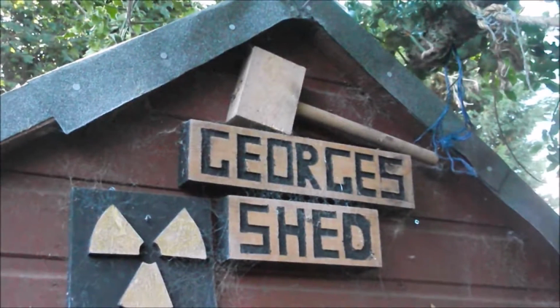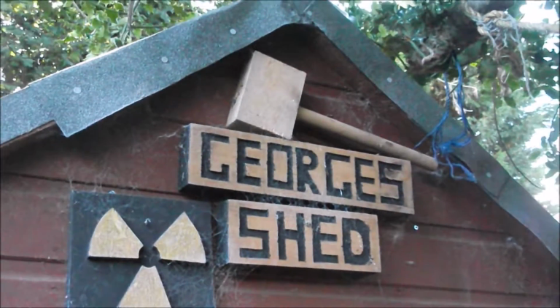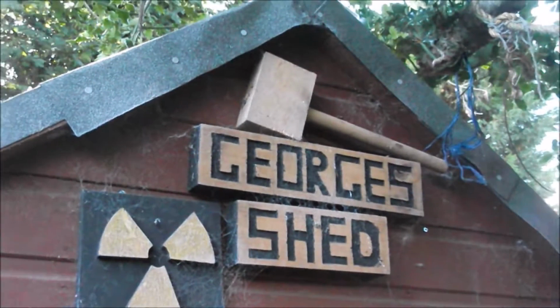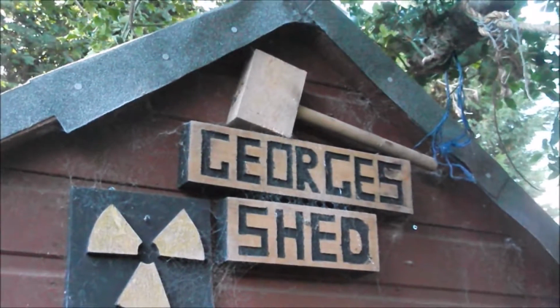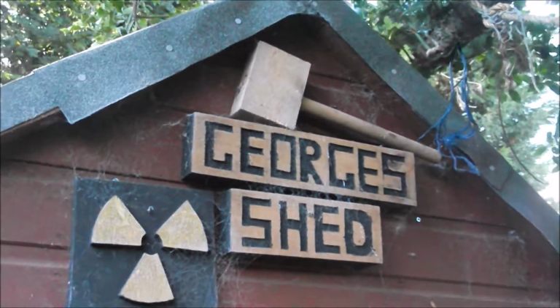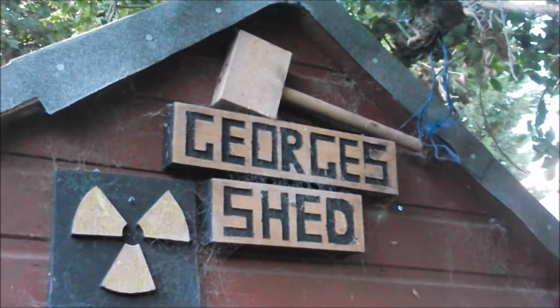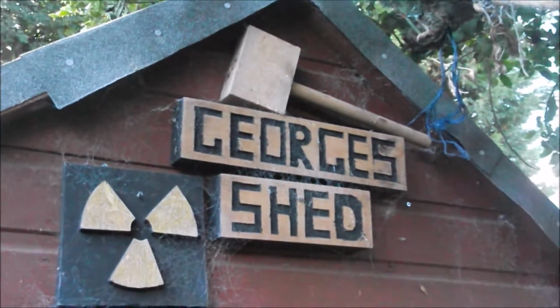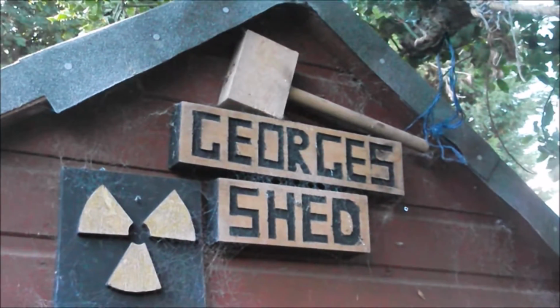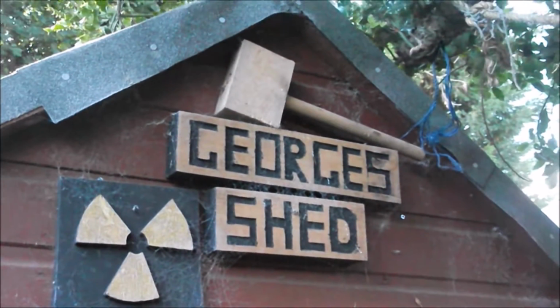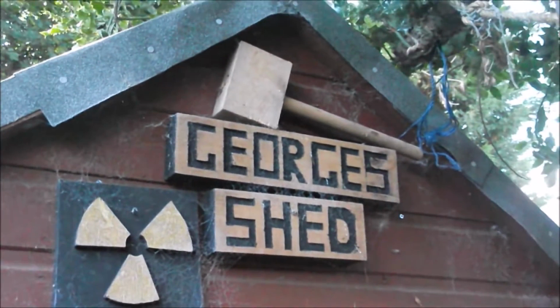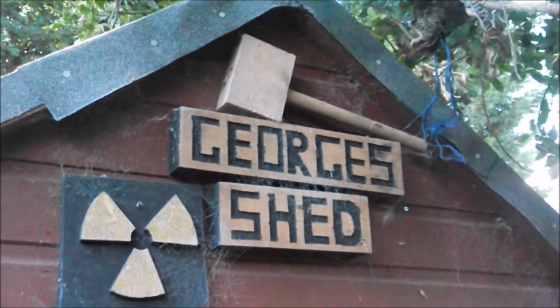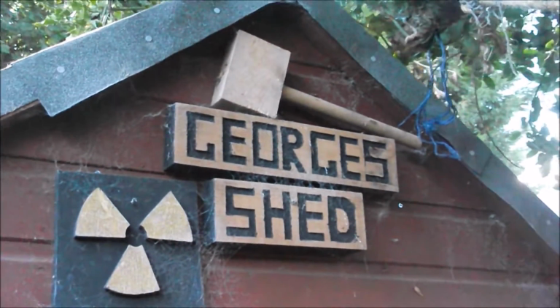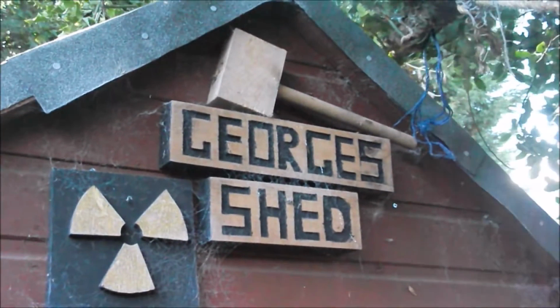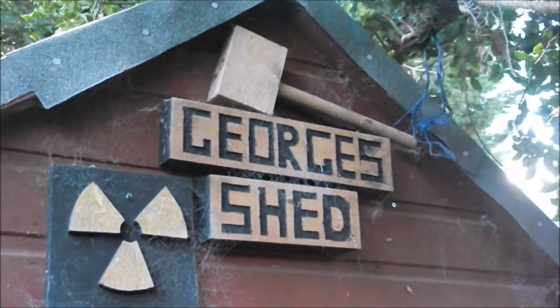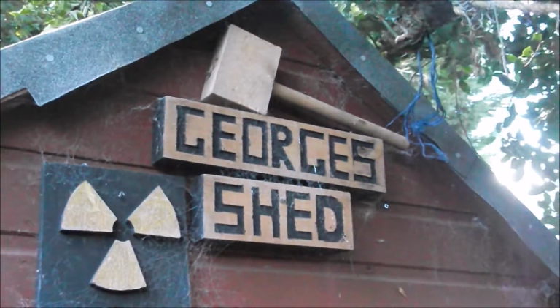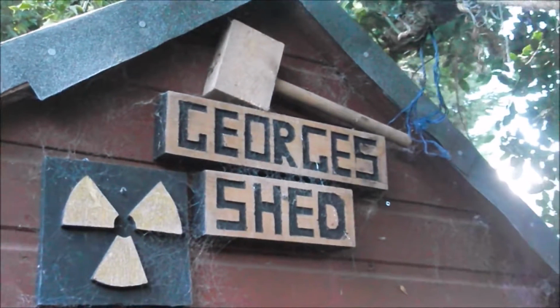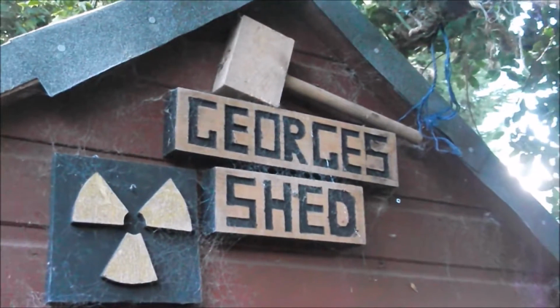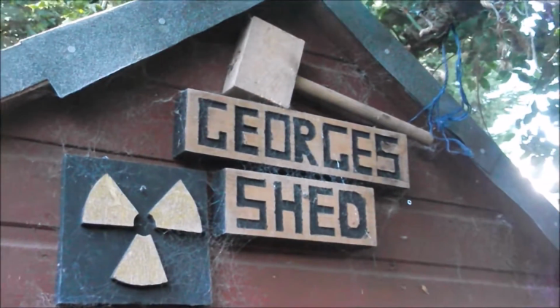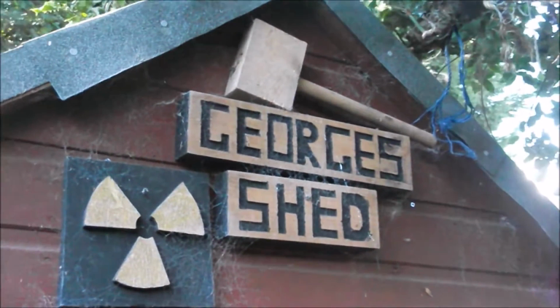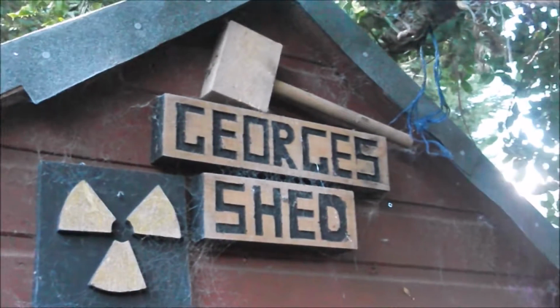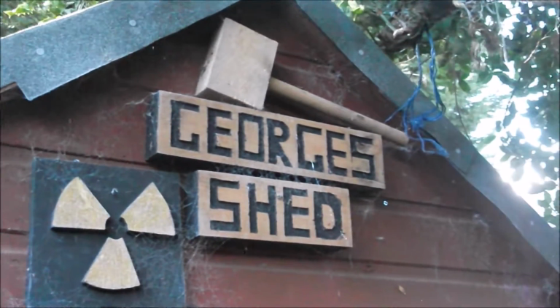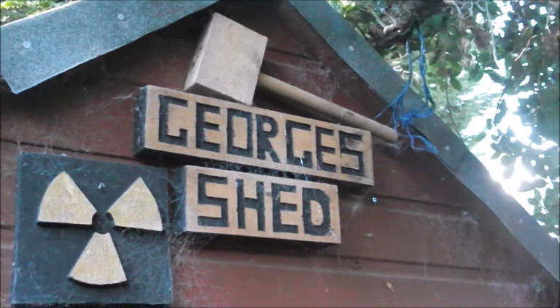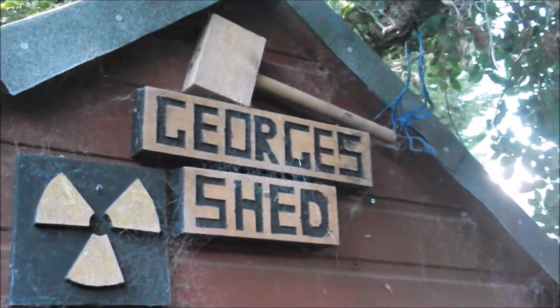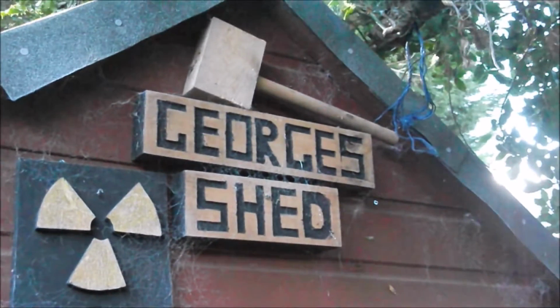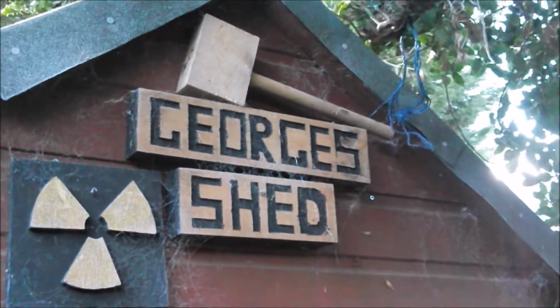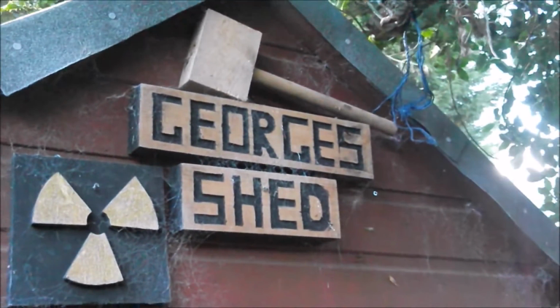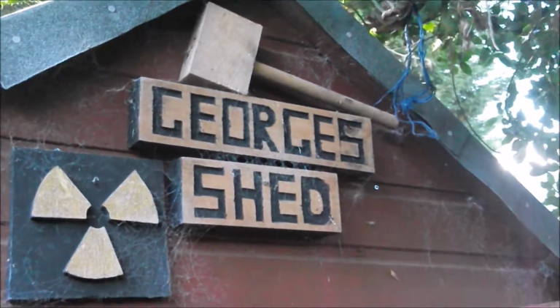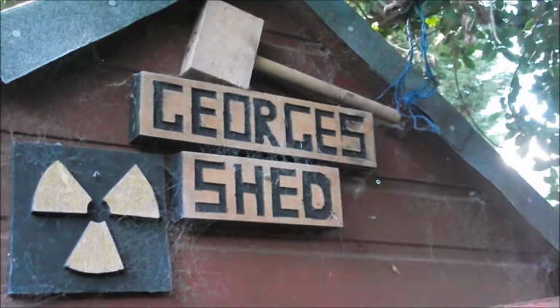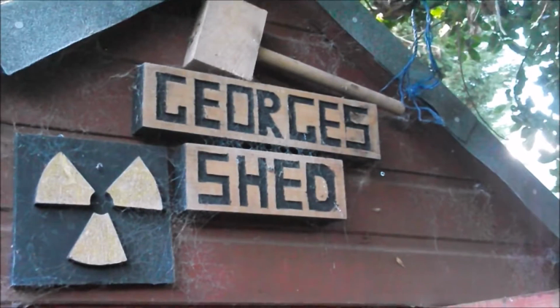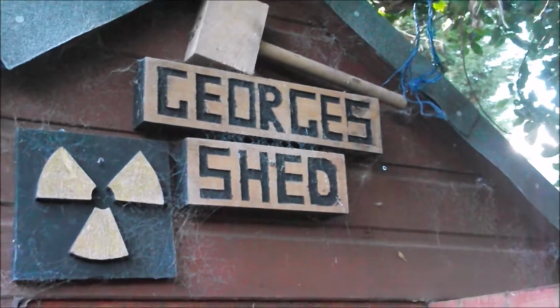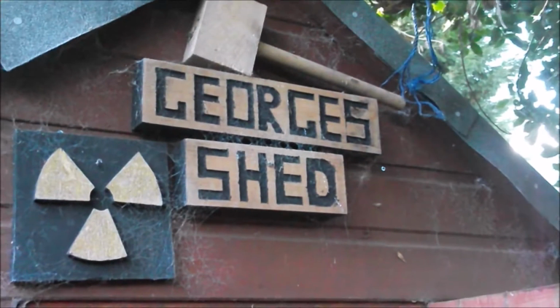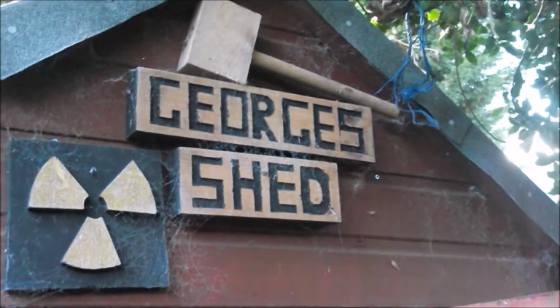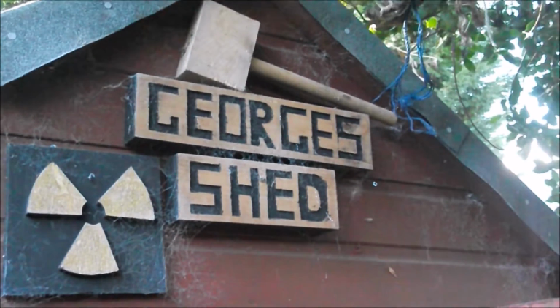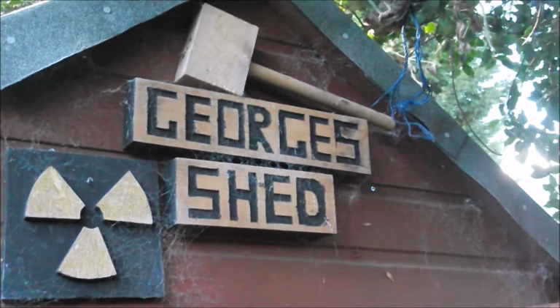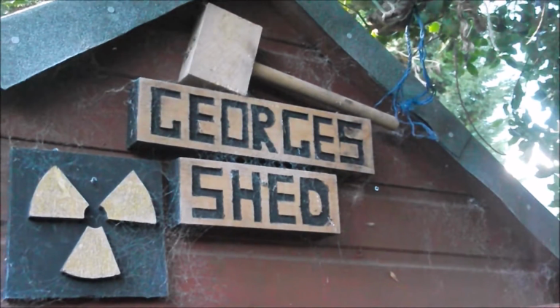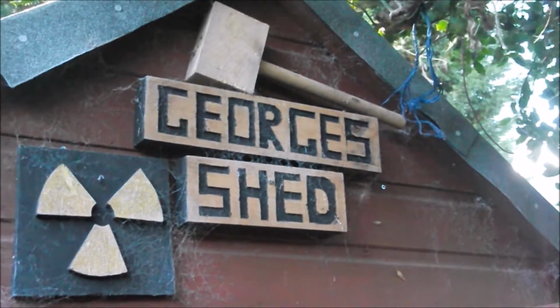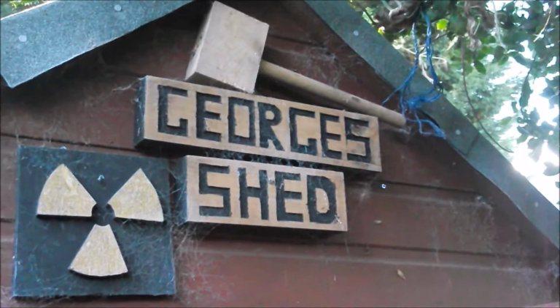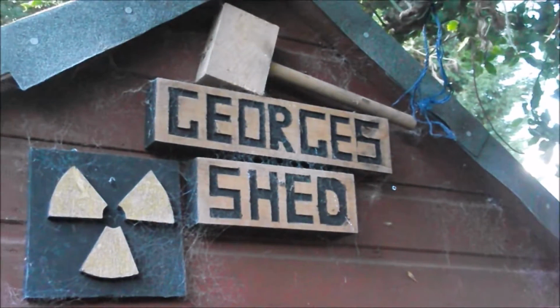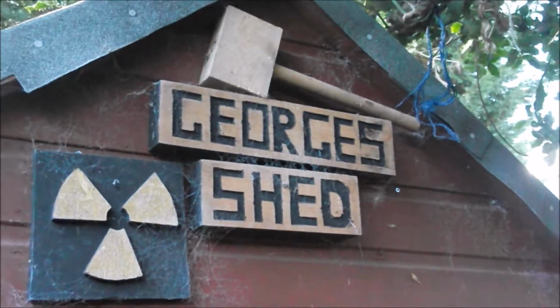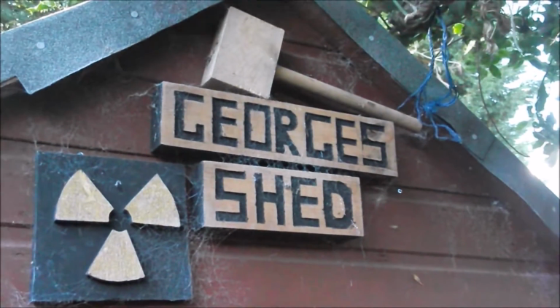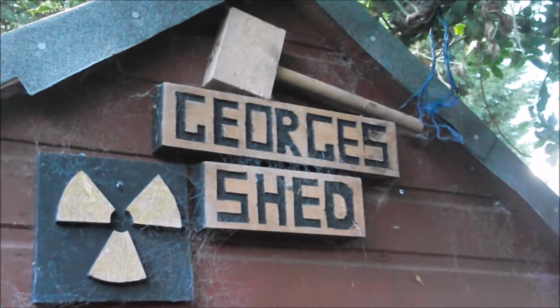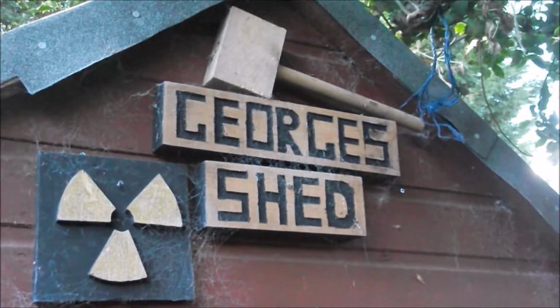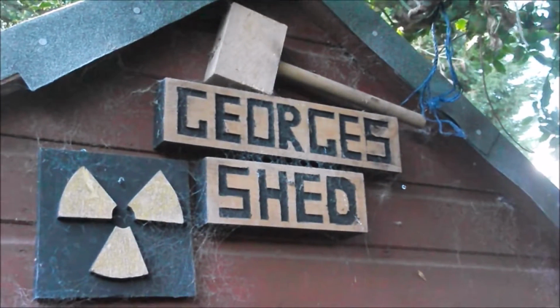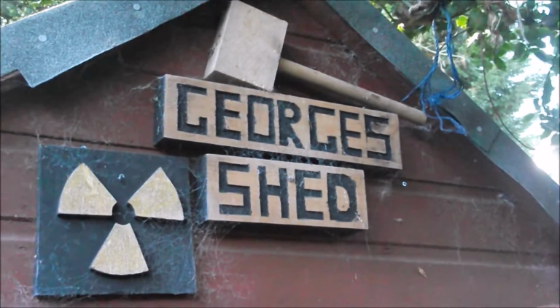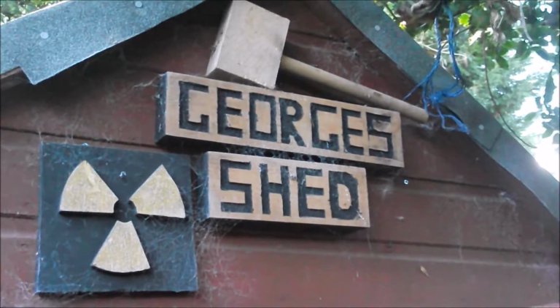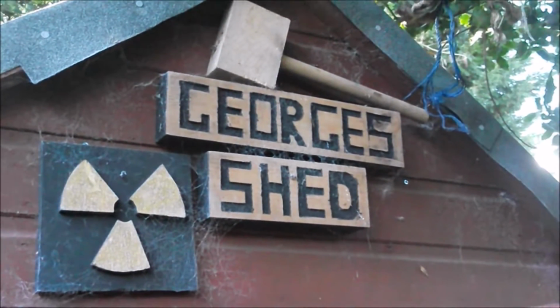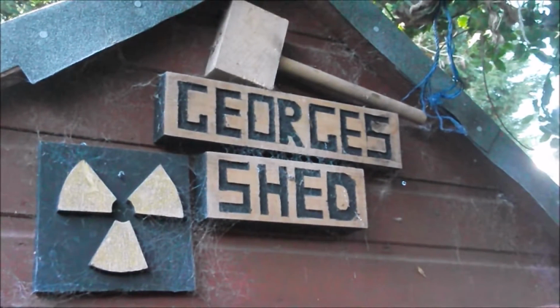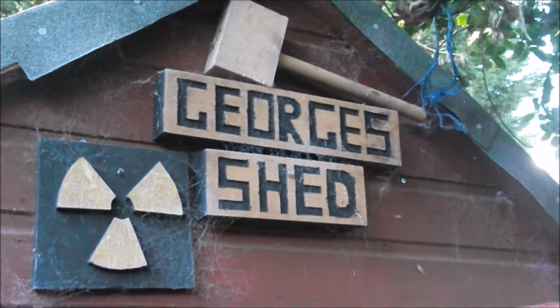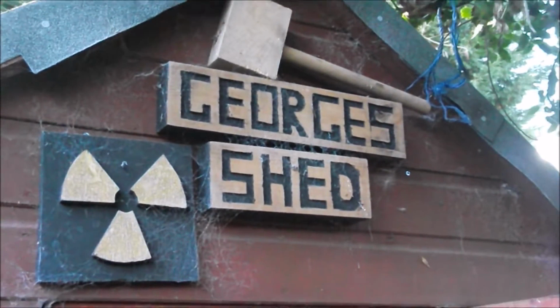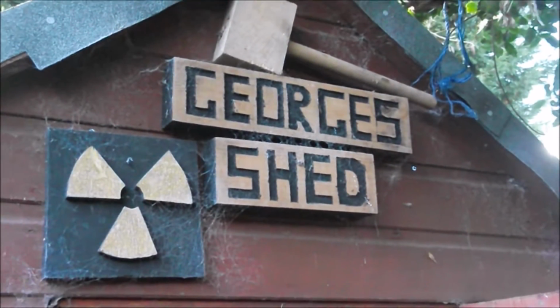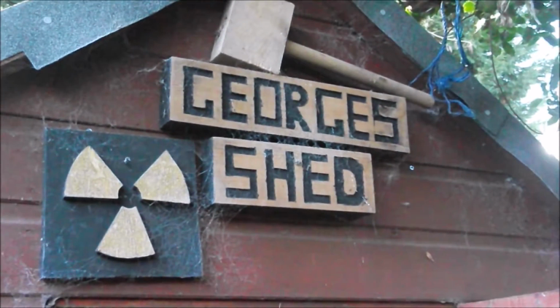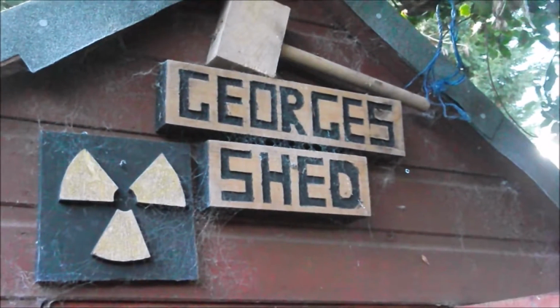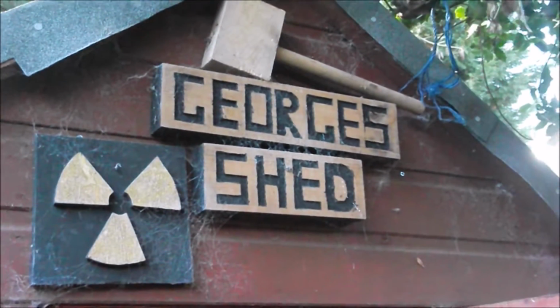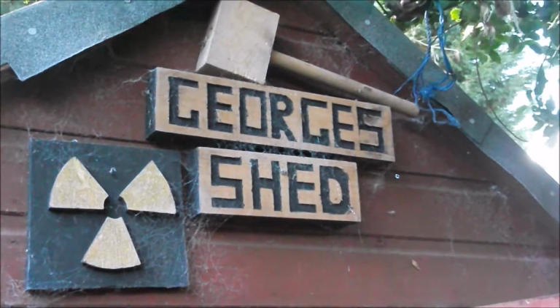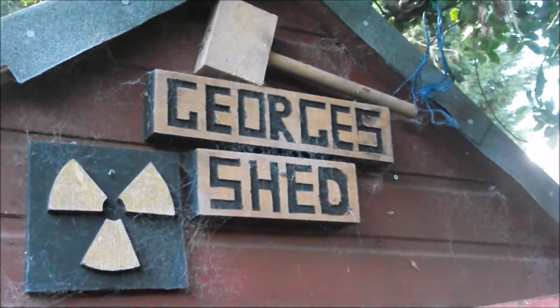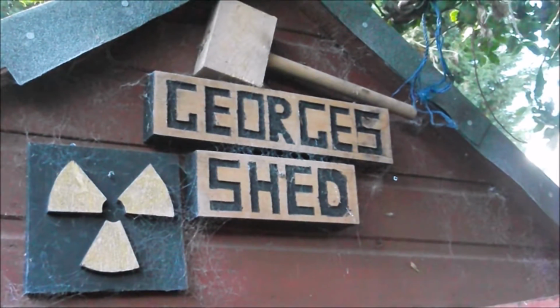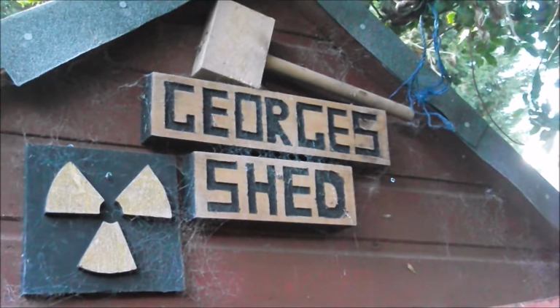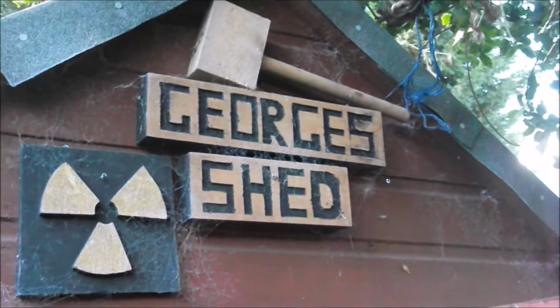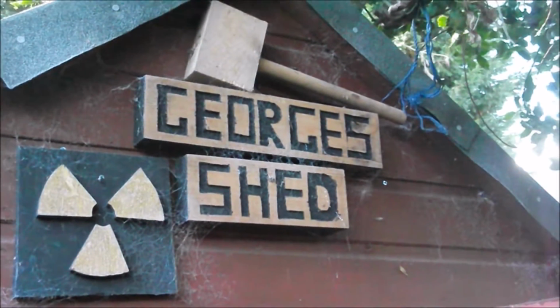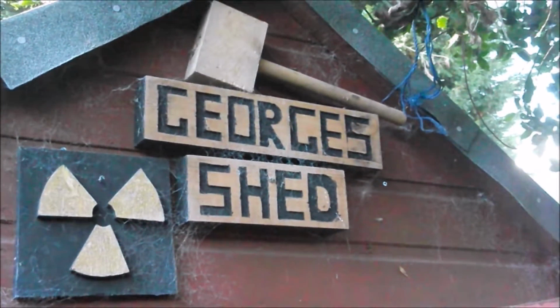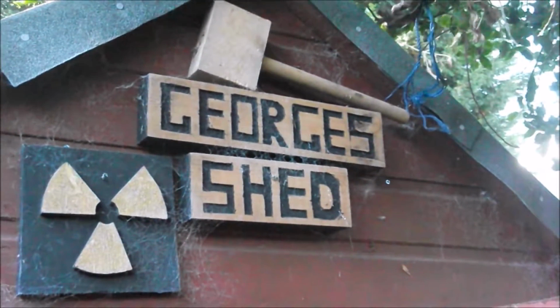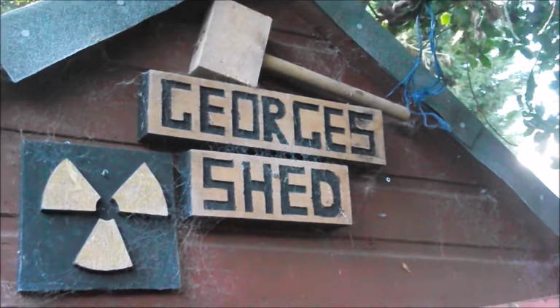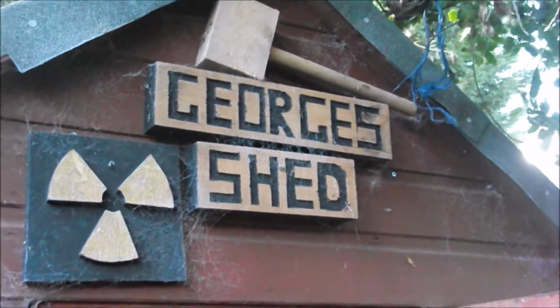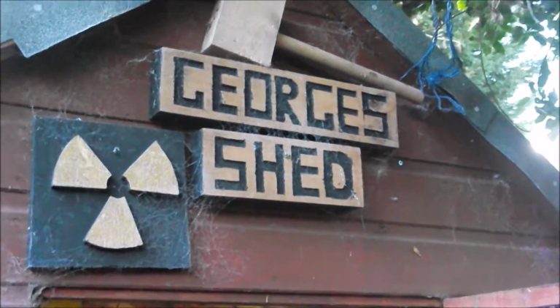Hello and welcome to another video by George's Shed. Today we're going to be looking at the shed again.